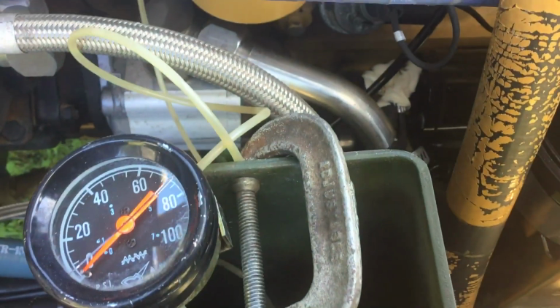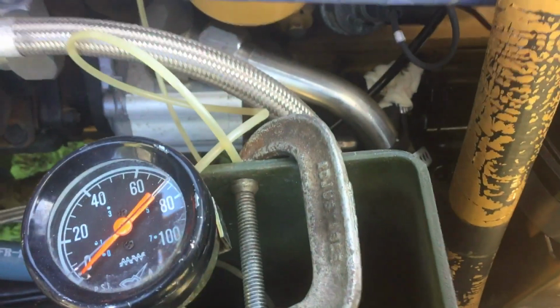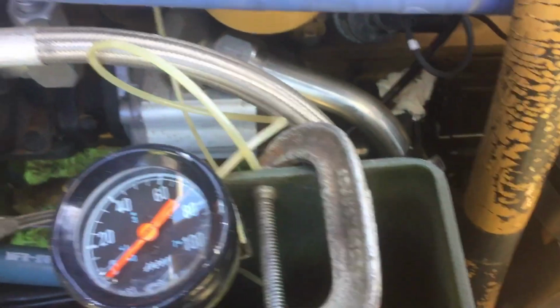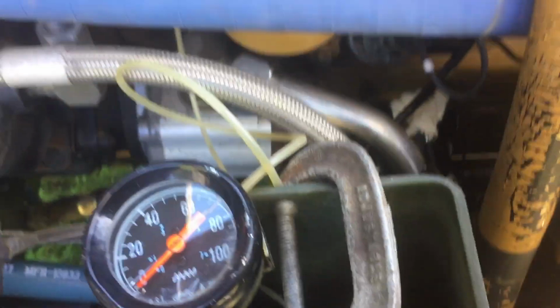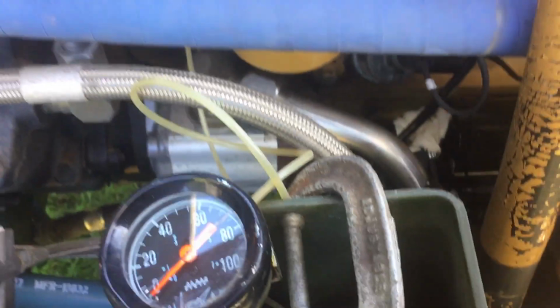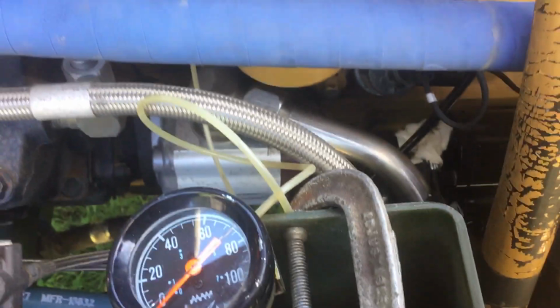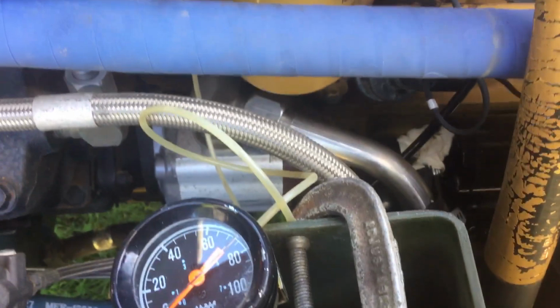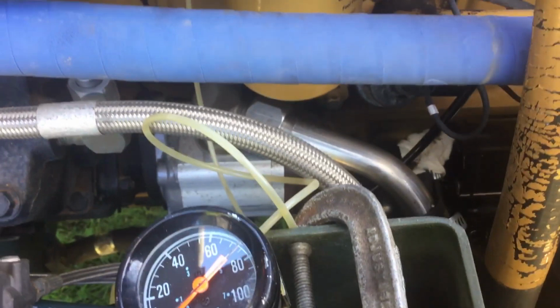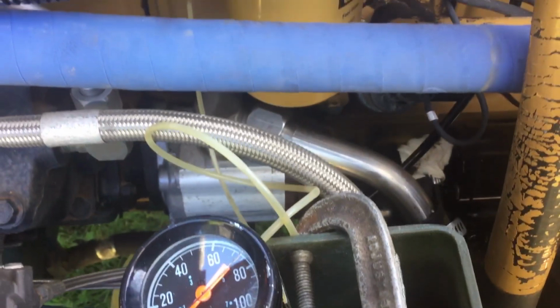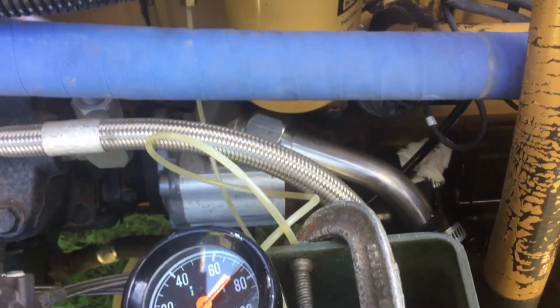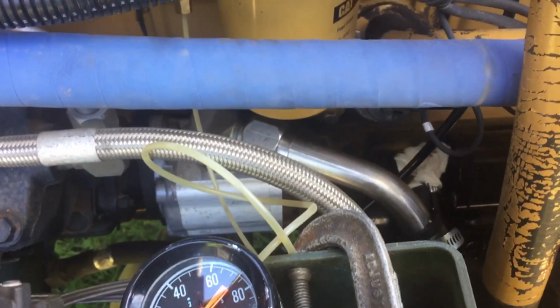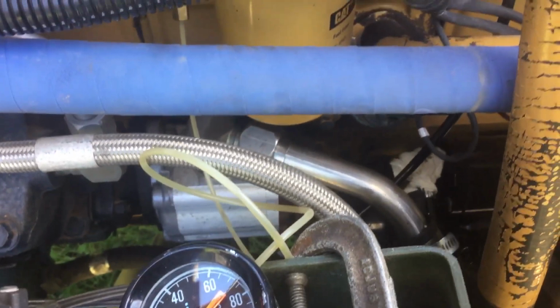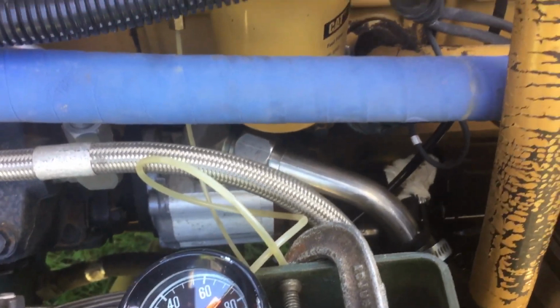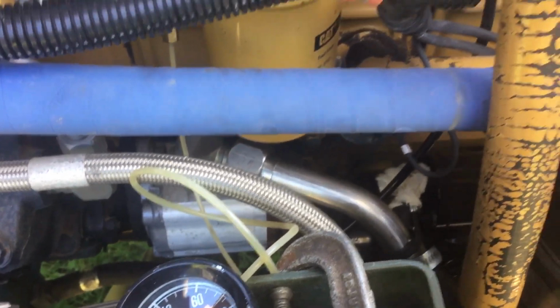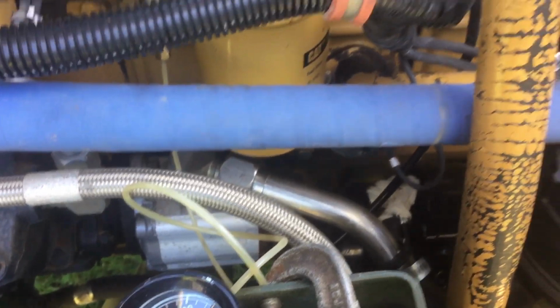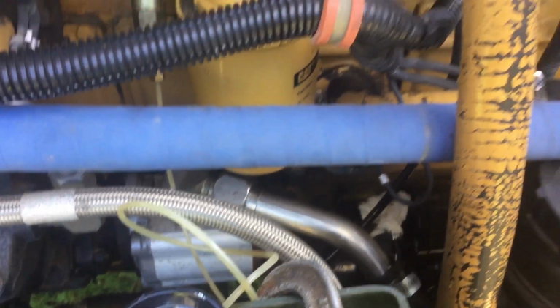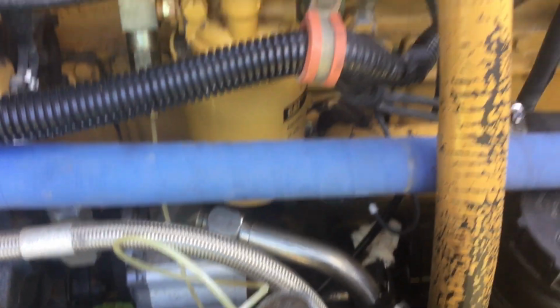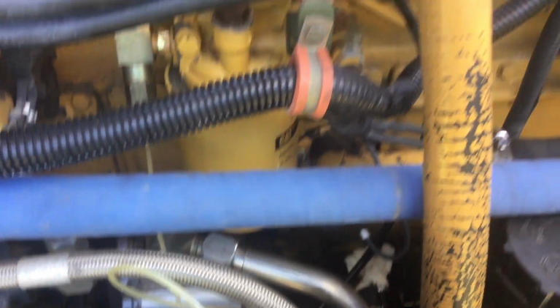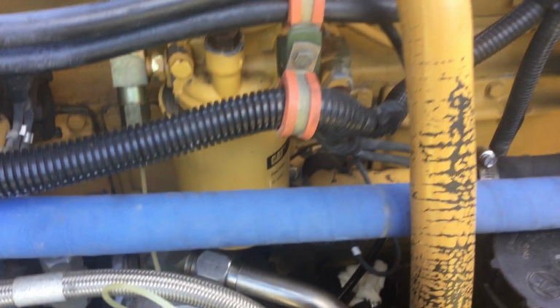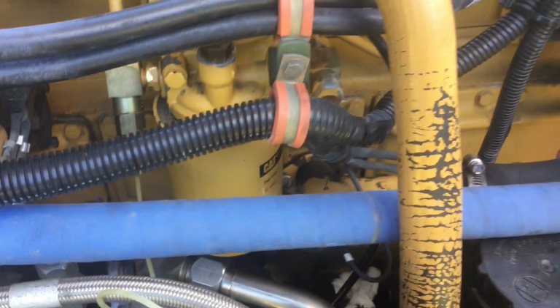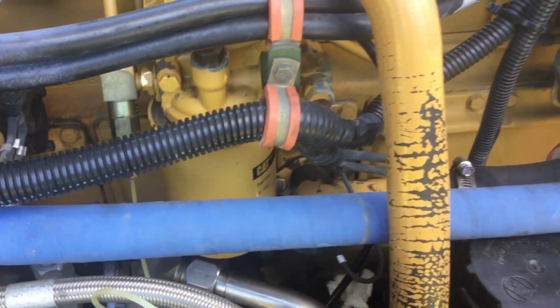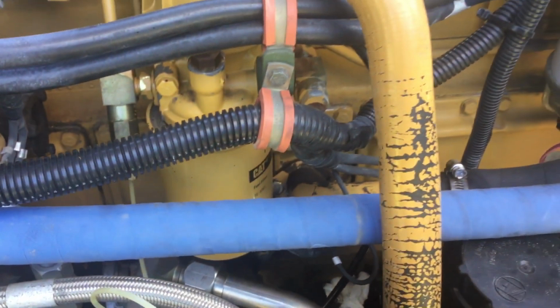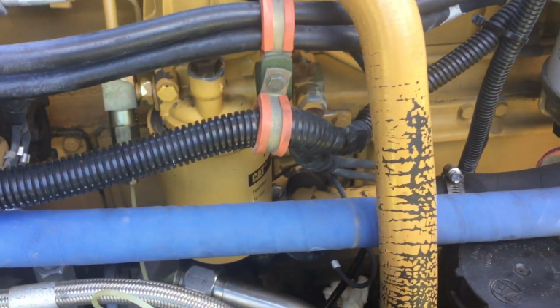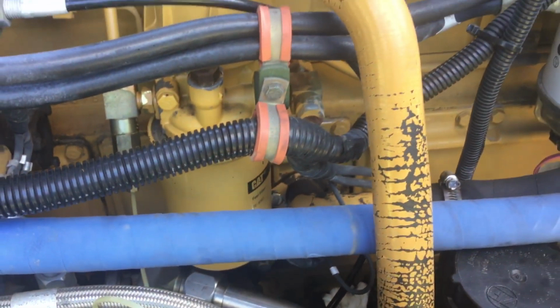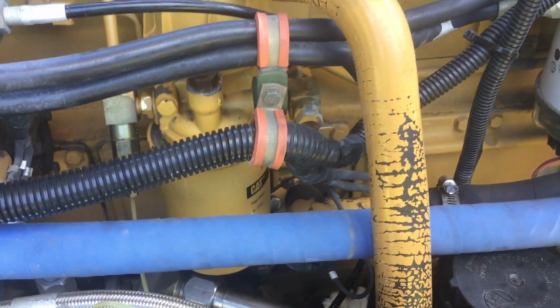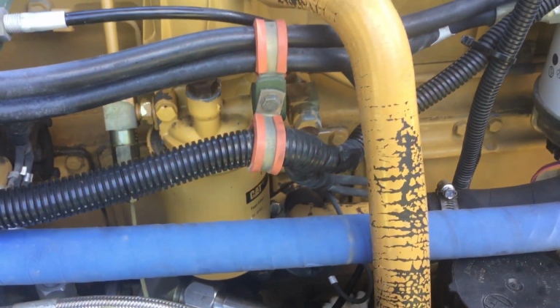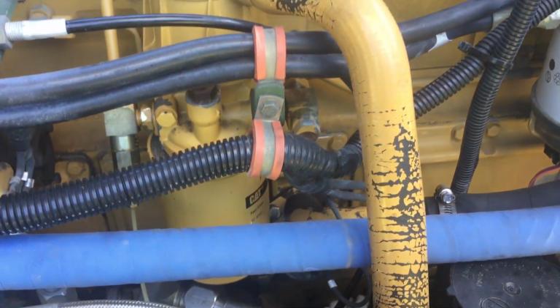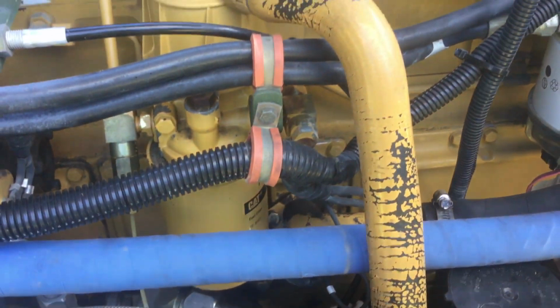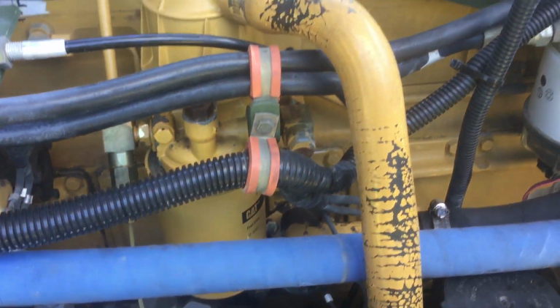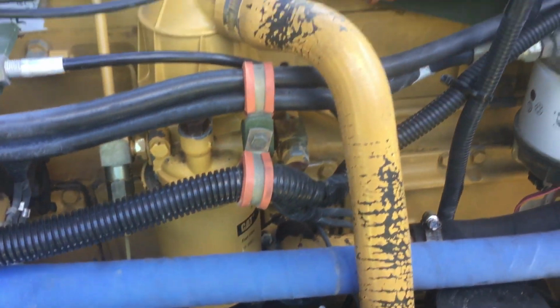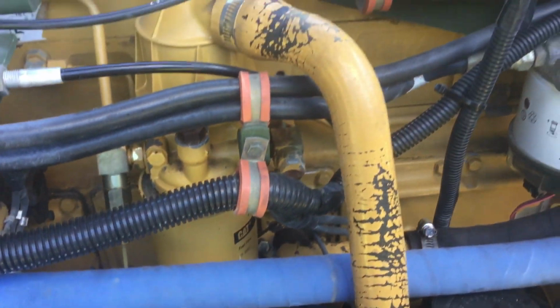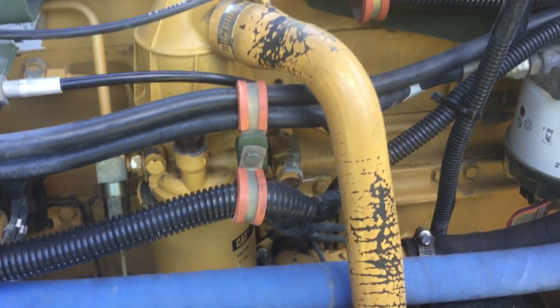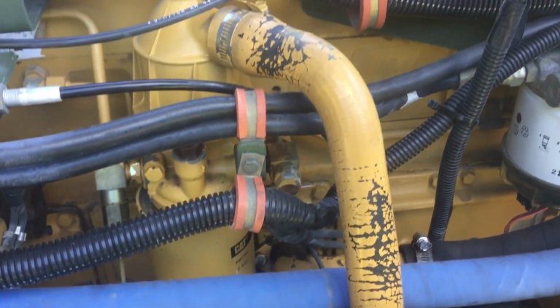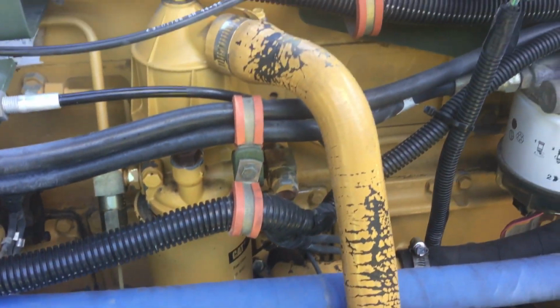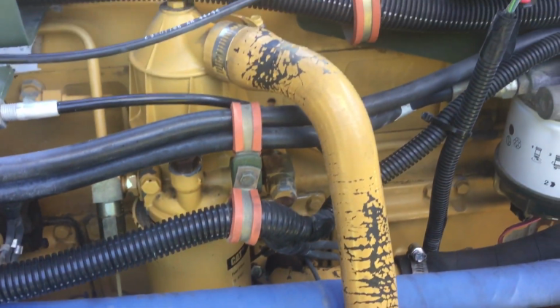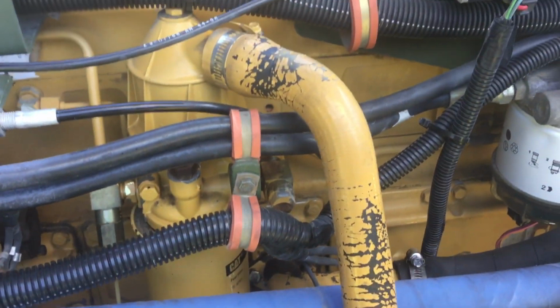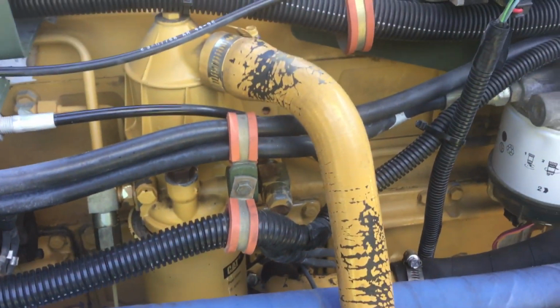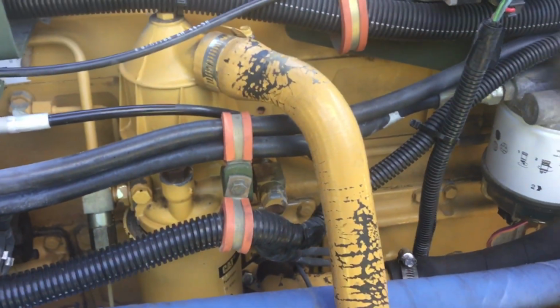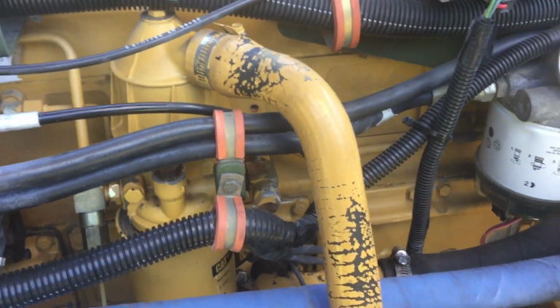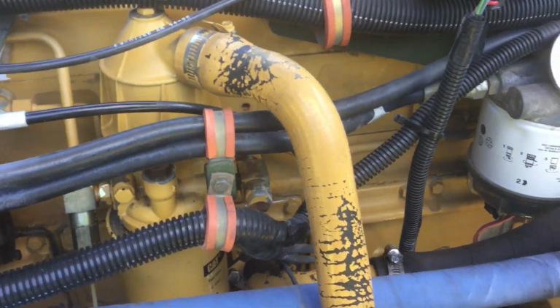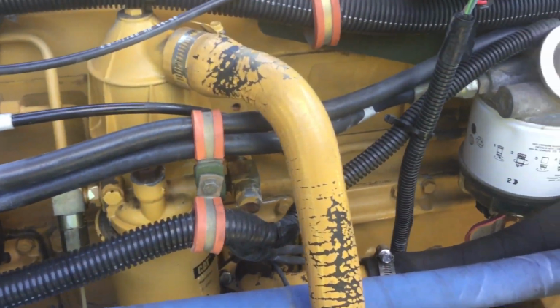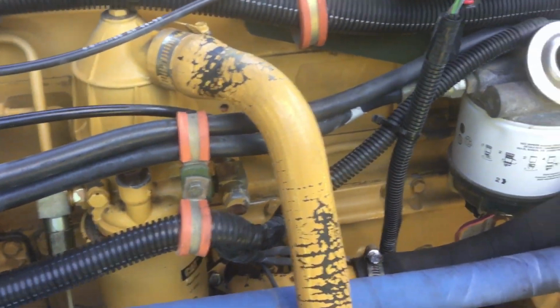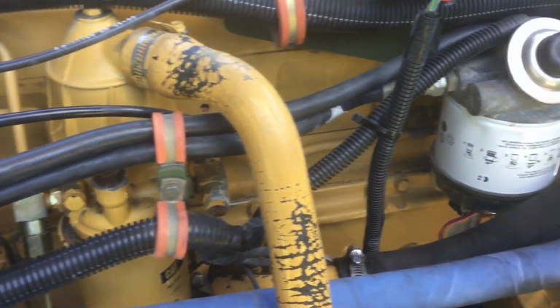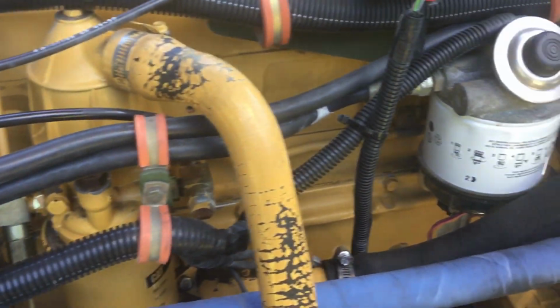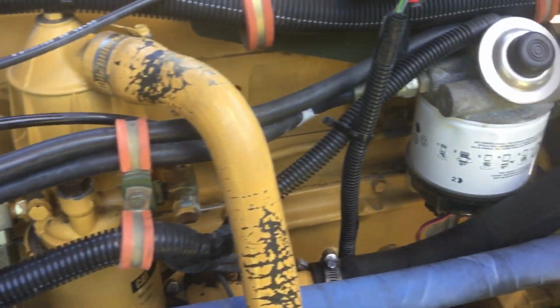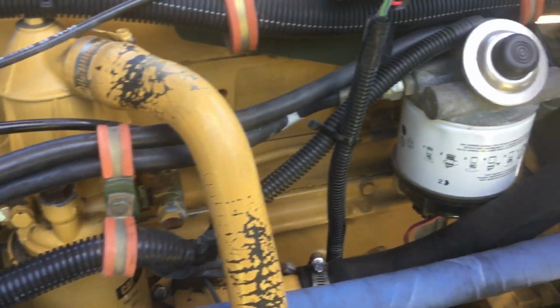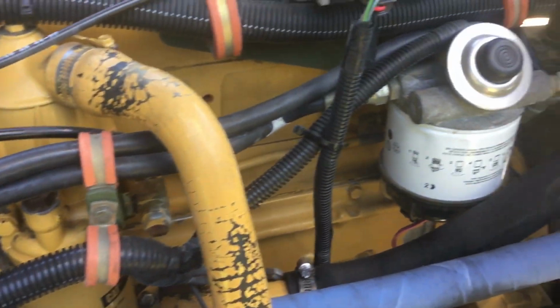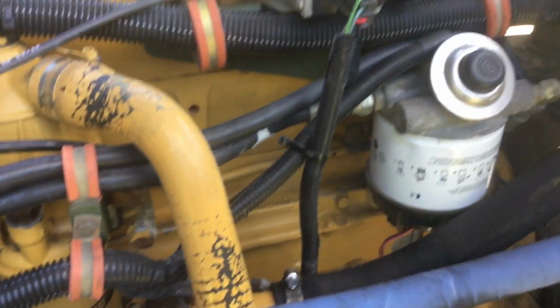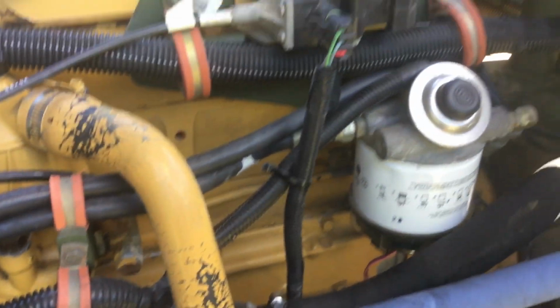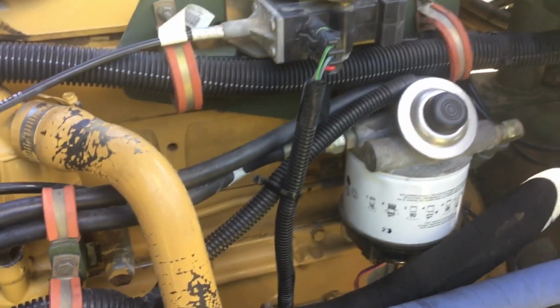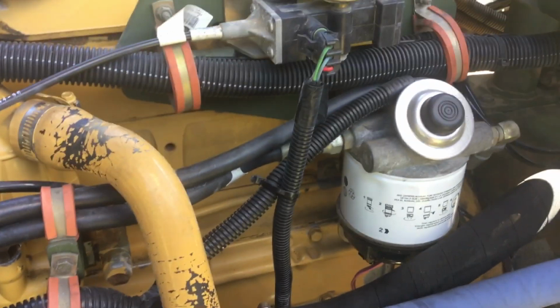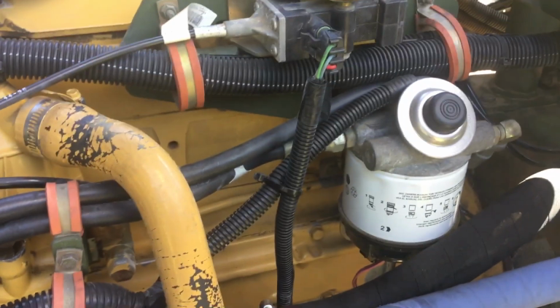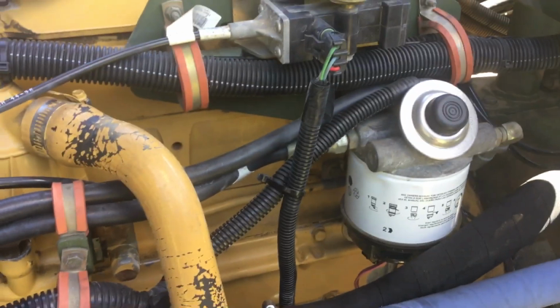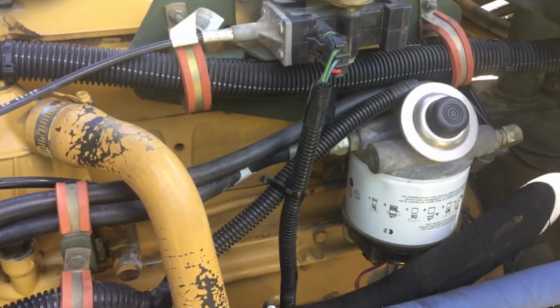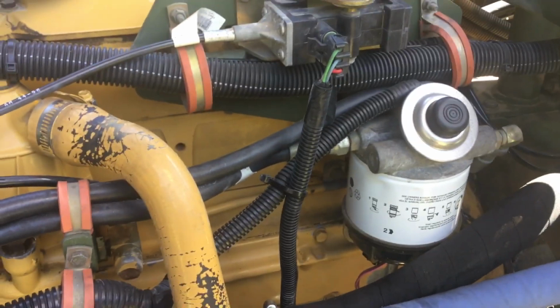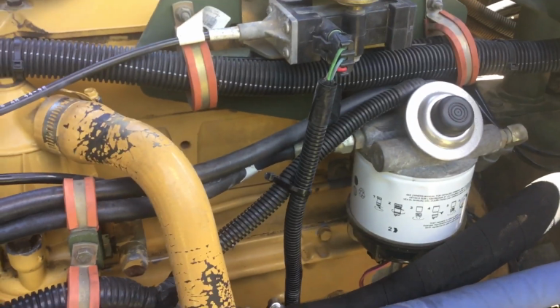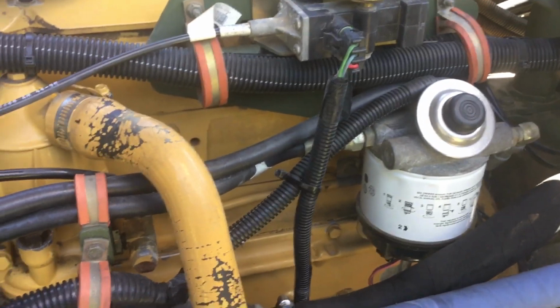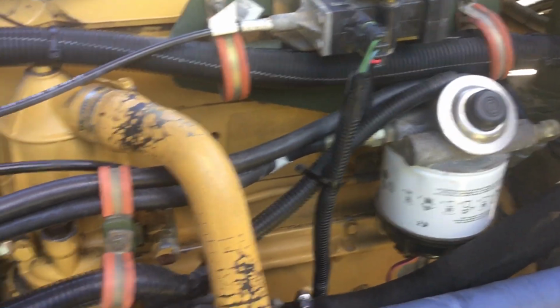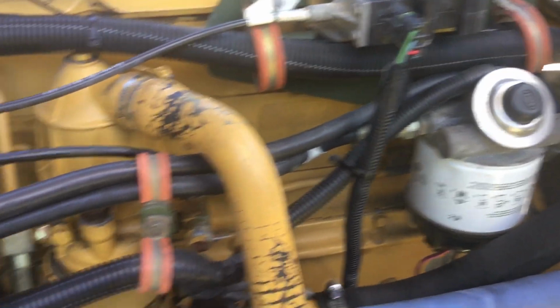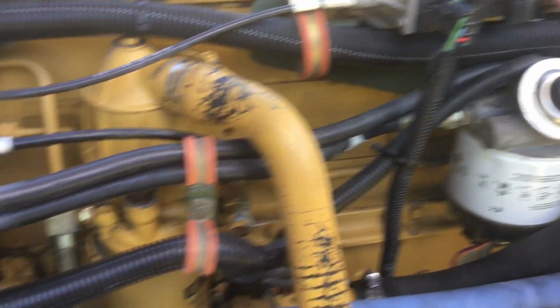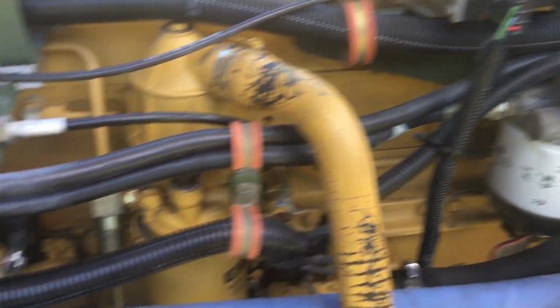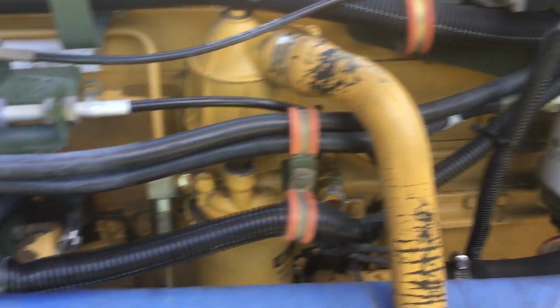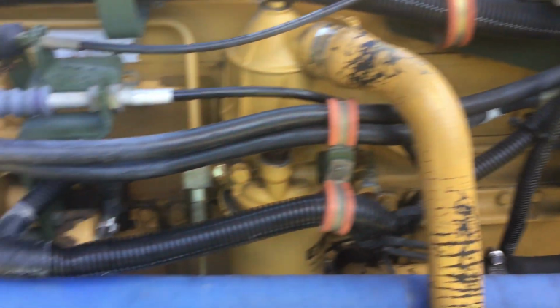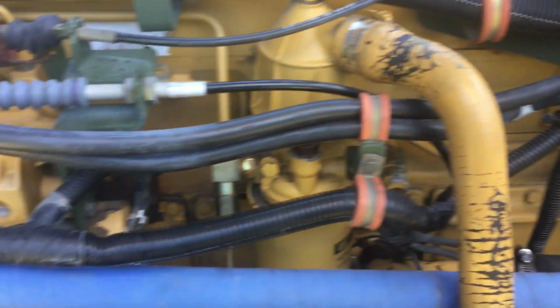Anyway, that's pretty much the basics of the CAT 3116 fuel system on the LMTV.